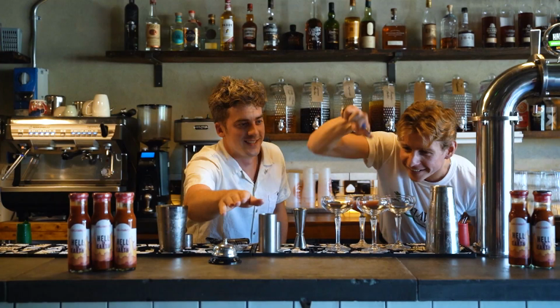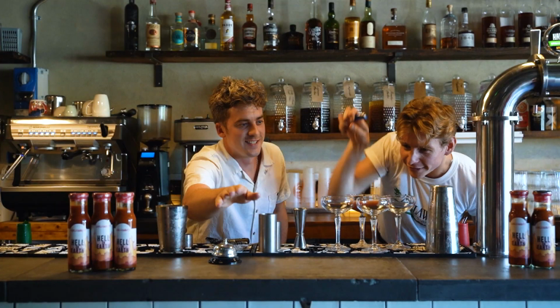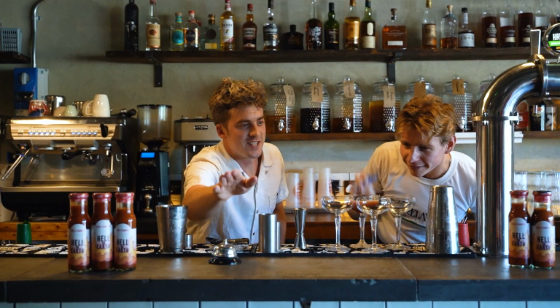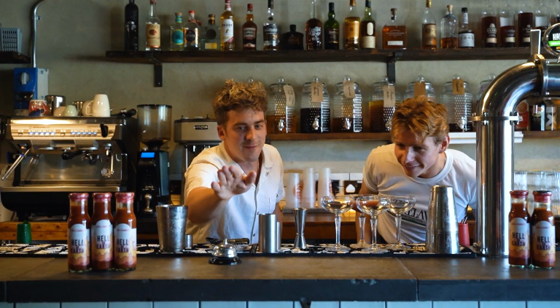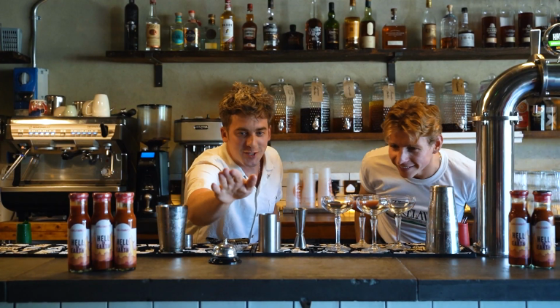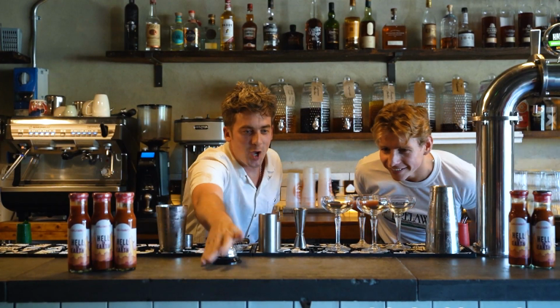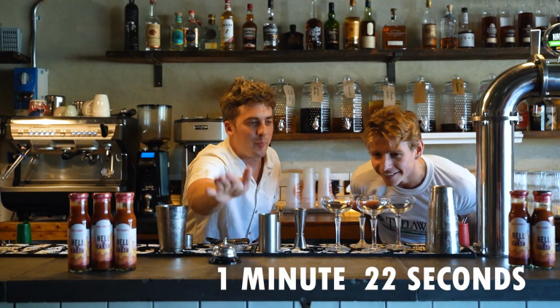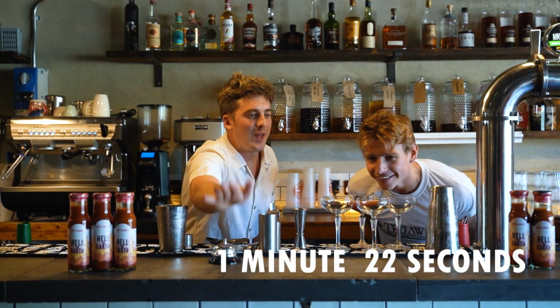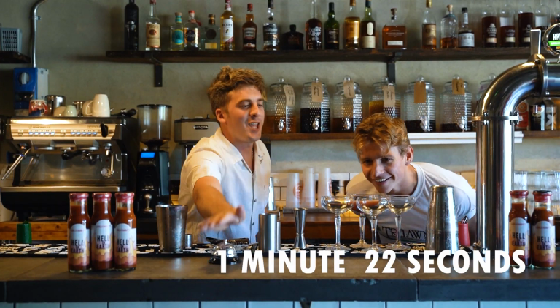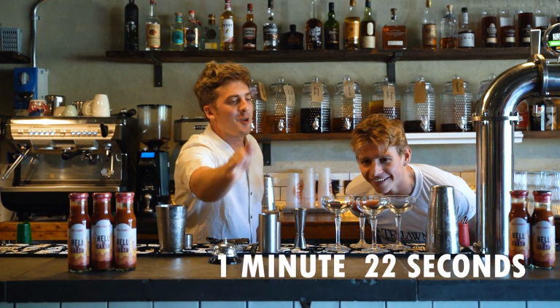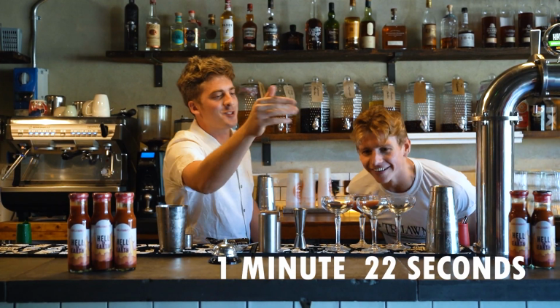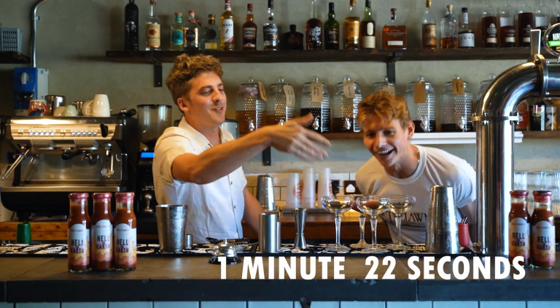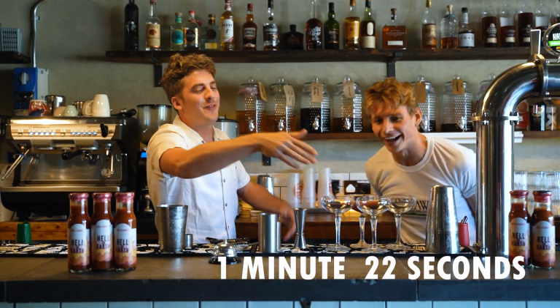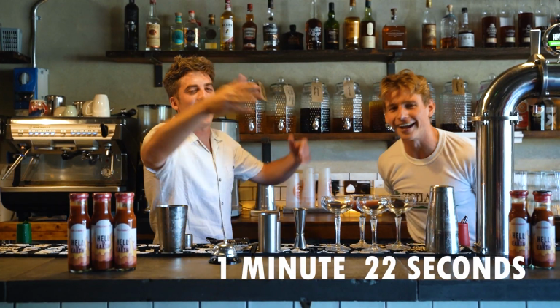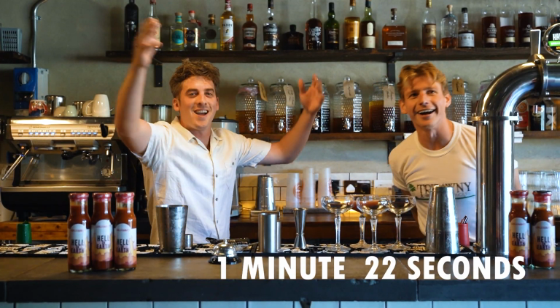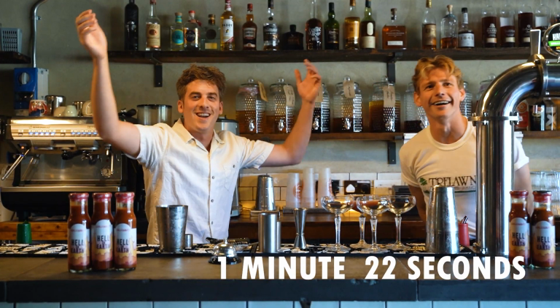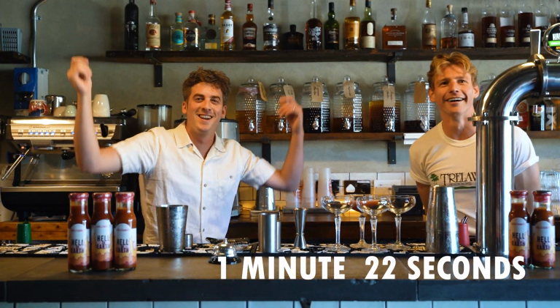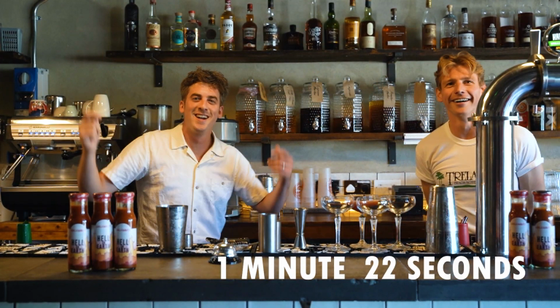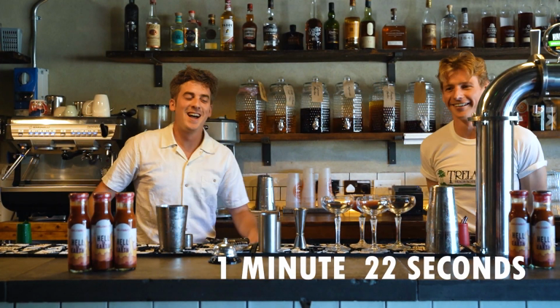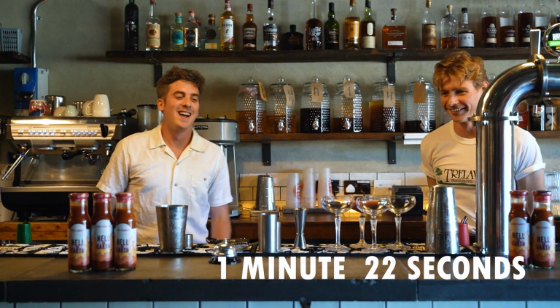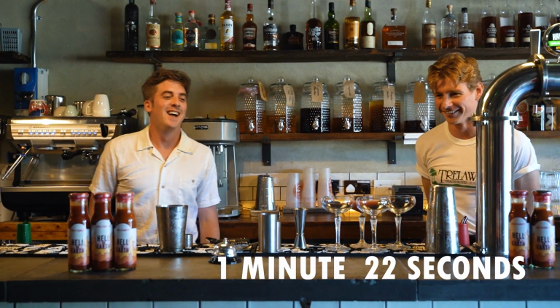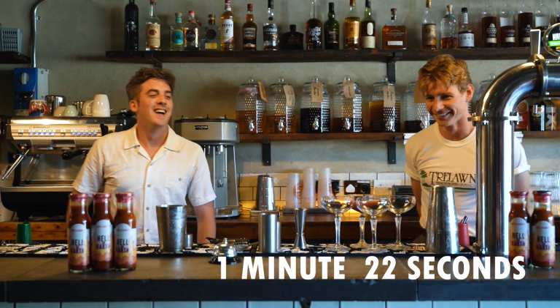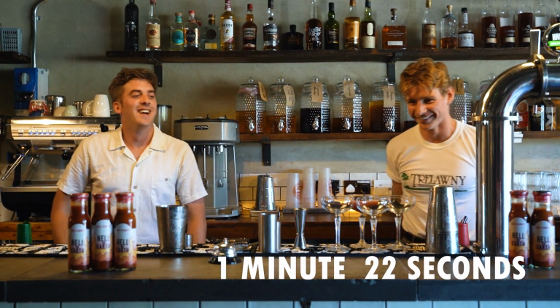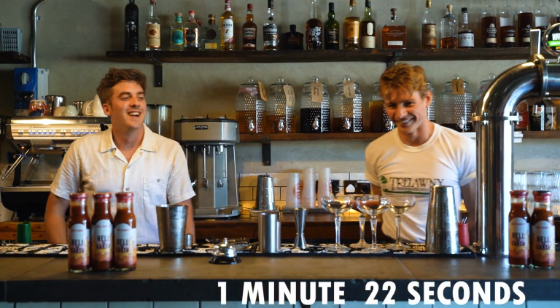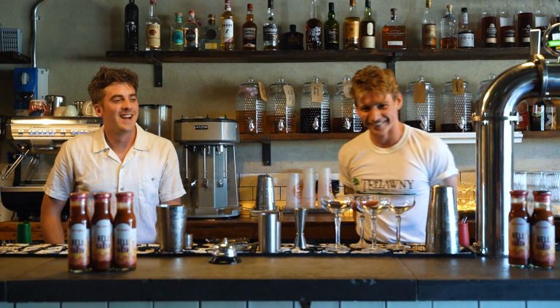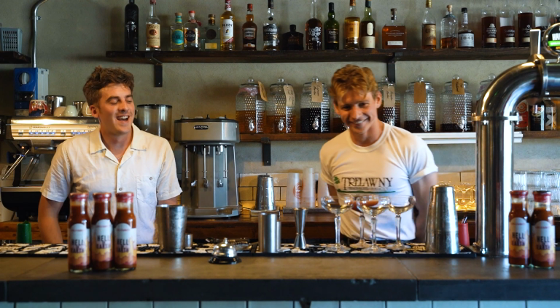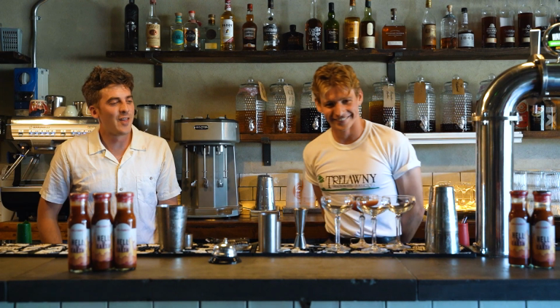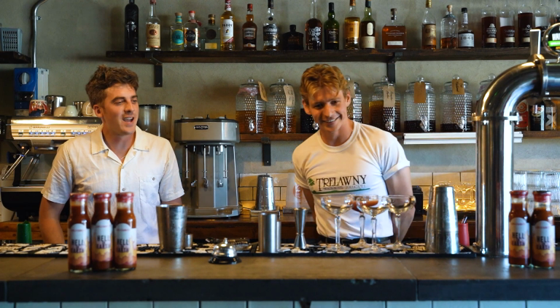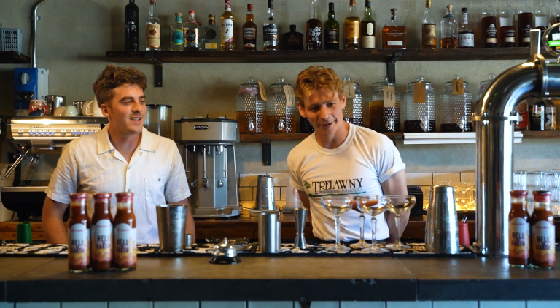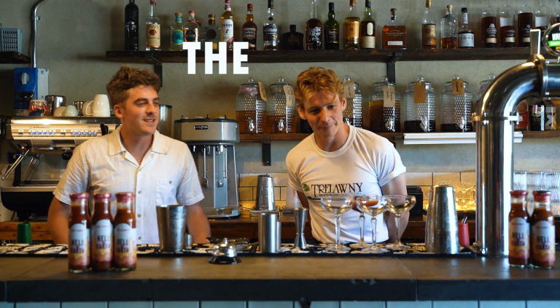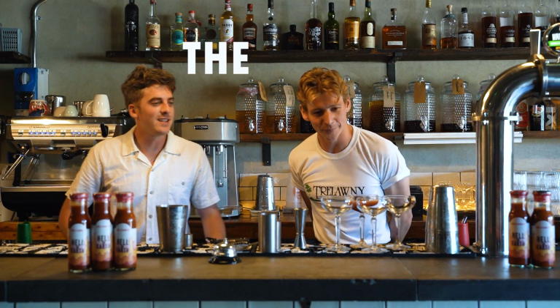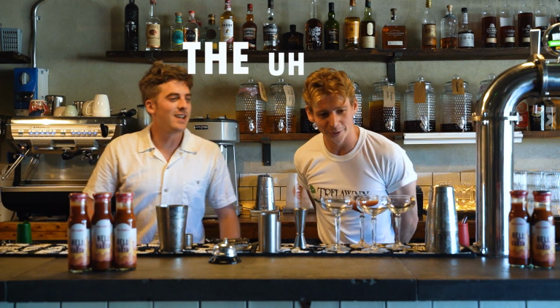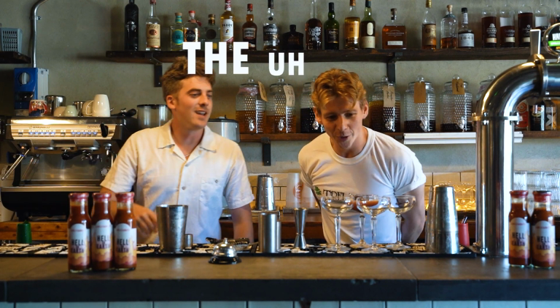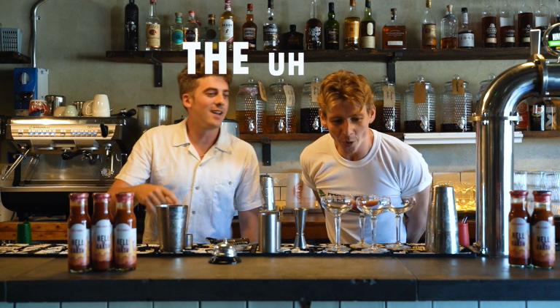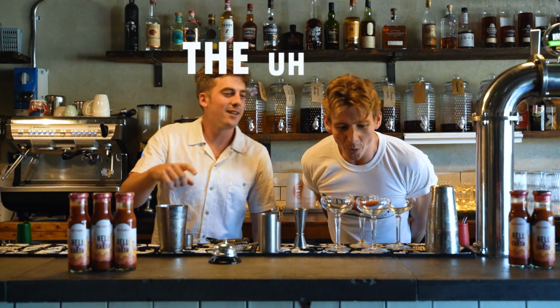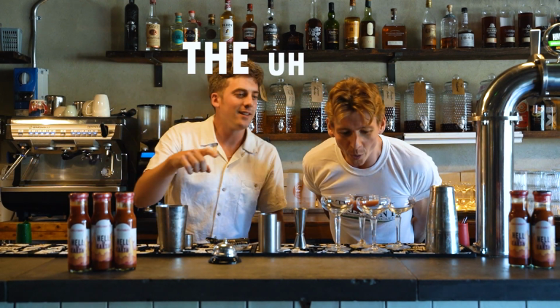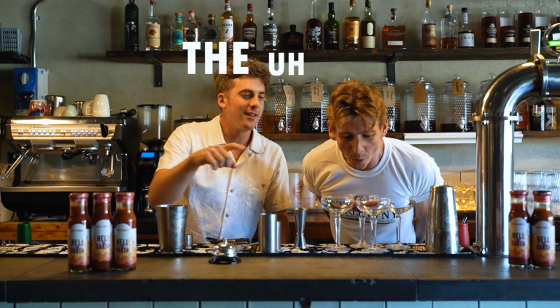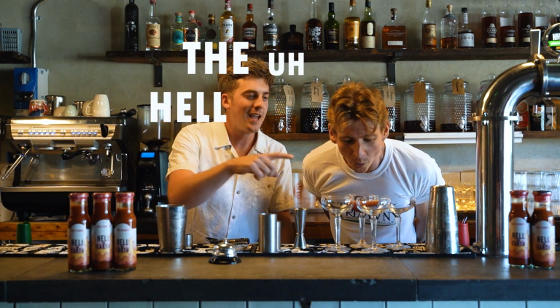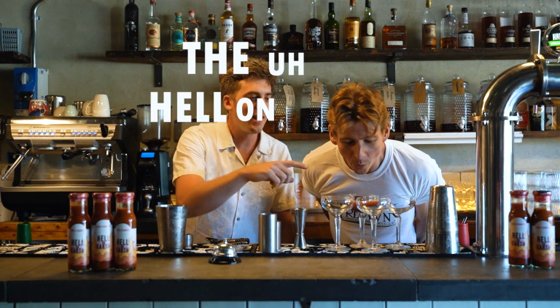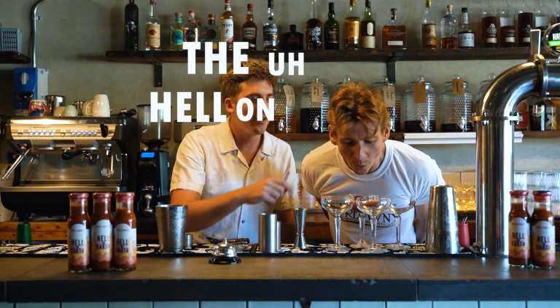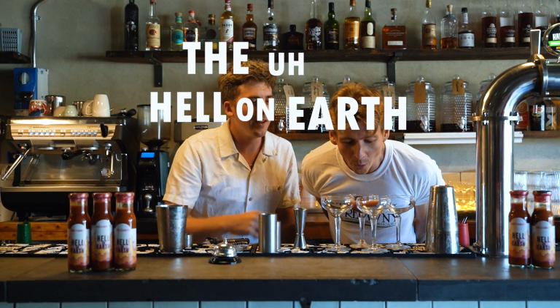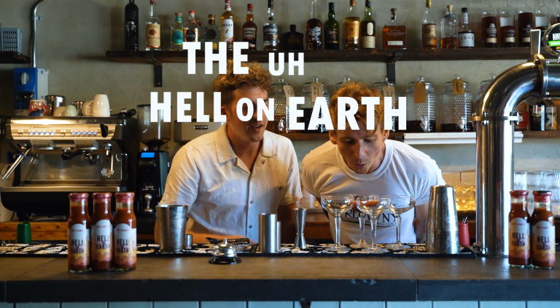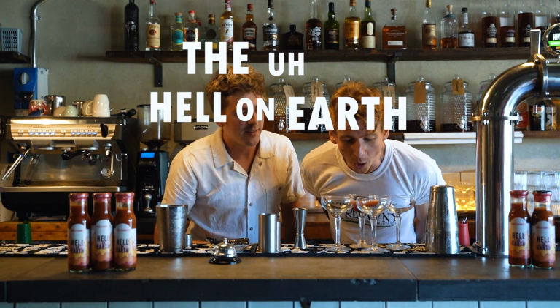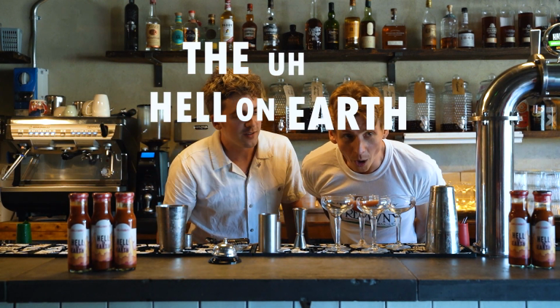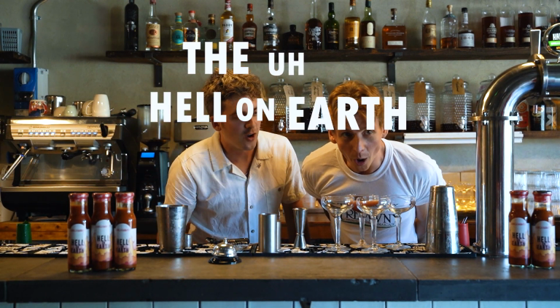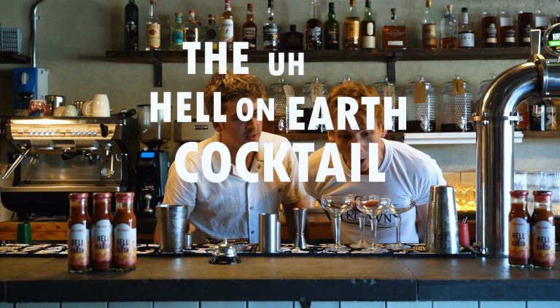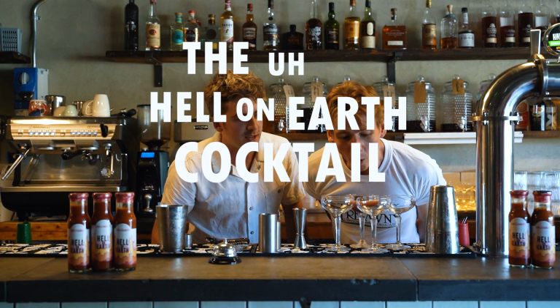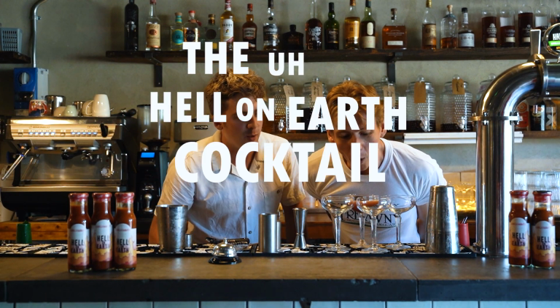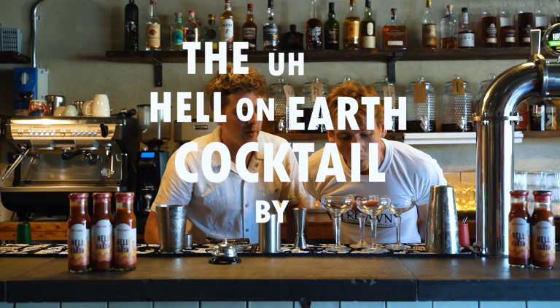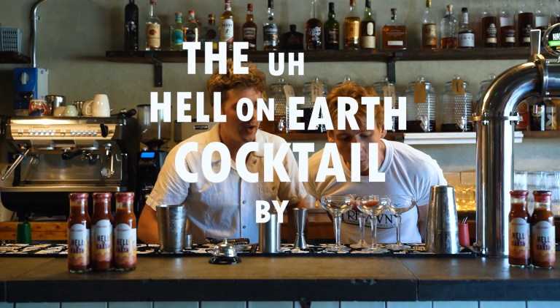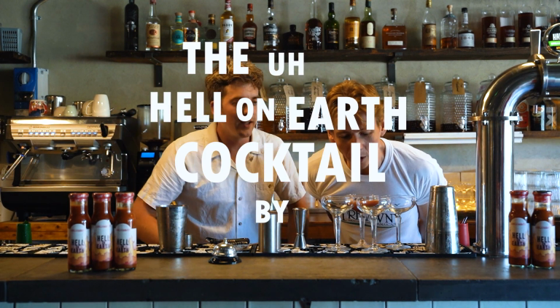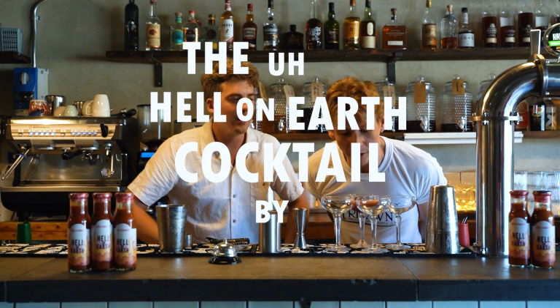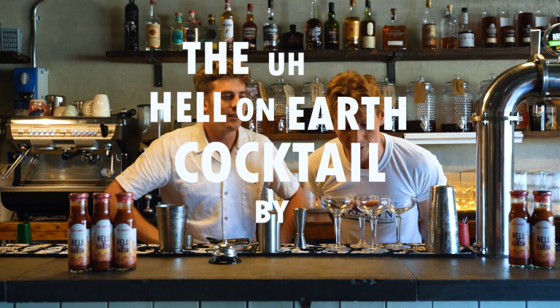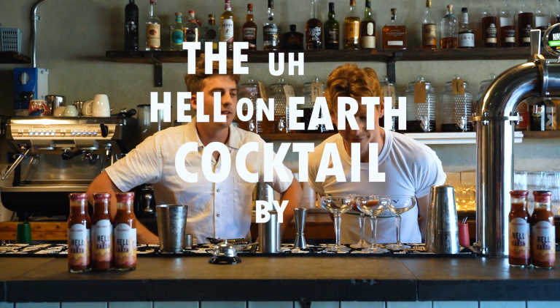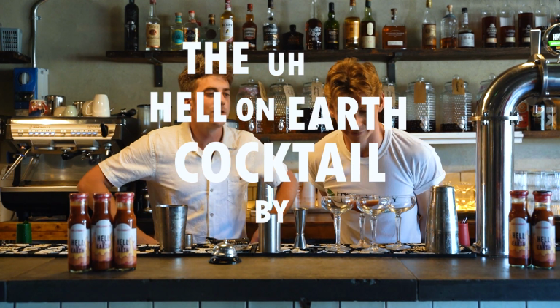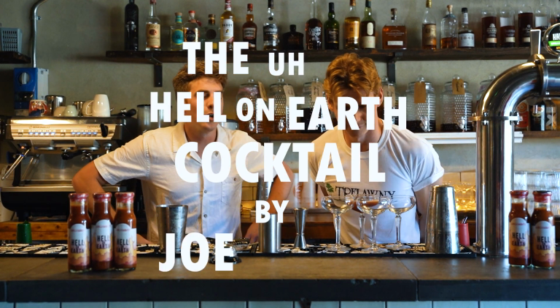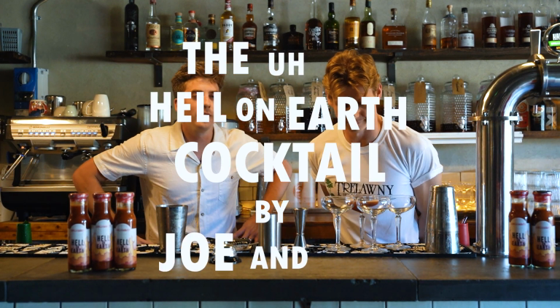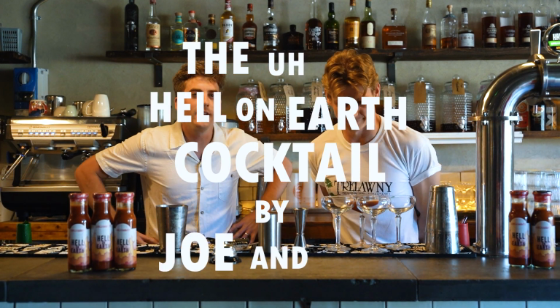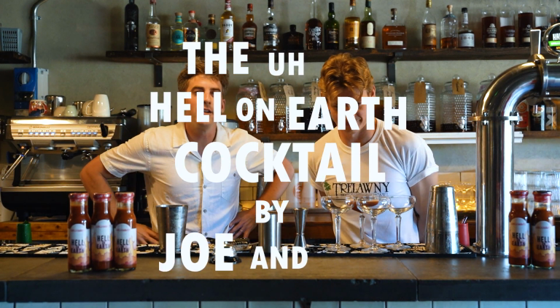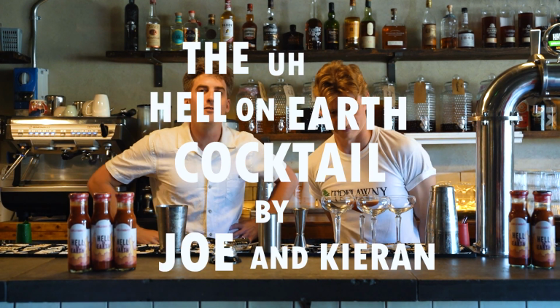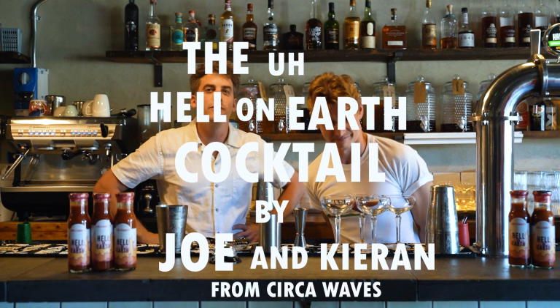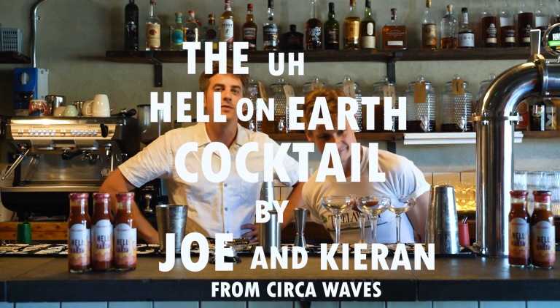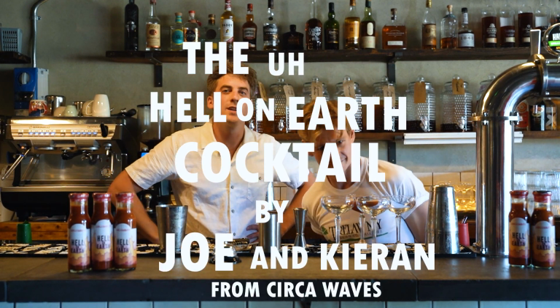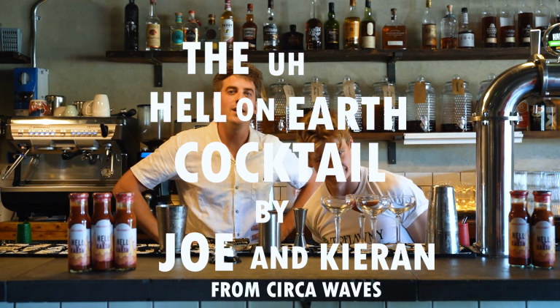Service up. There you go, it's up there. Yay! And that is the Hell on Earth cocktail by Joey Q from Service.